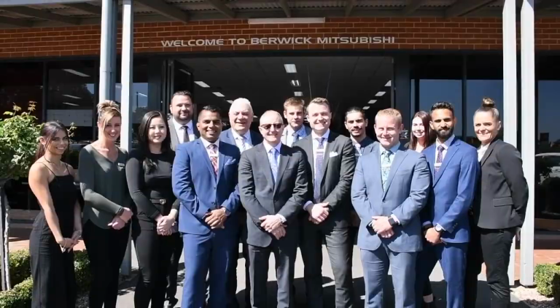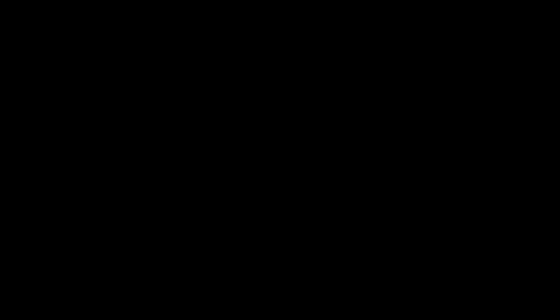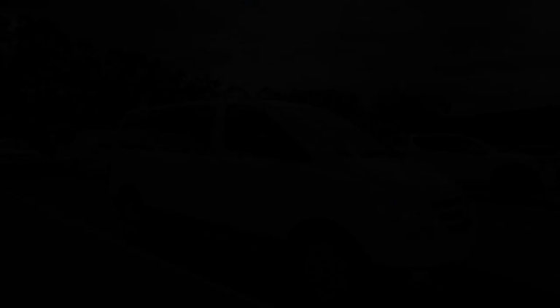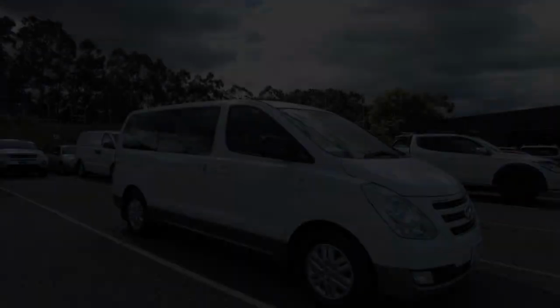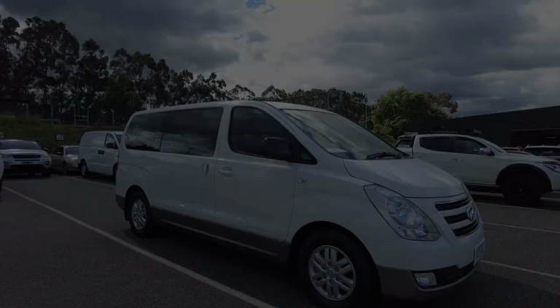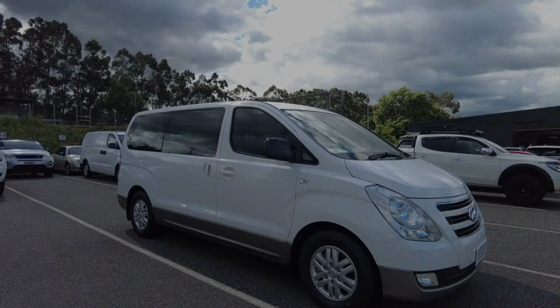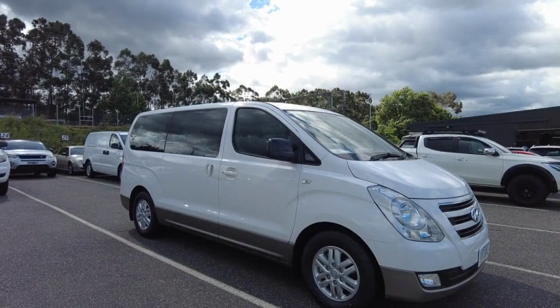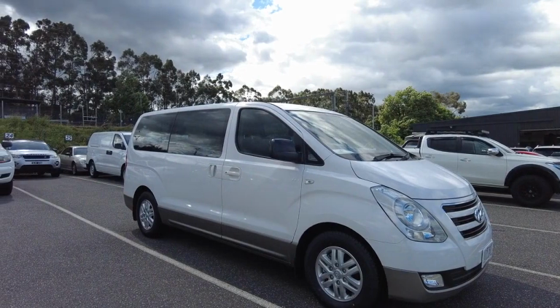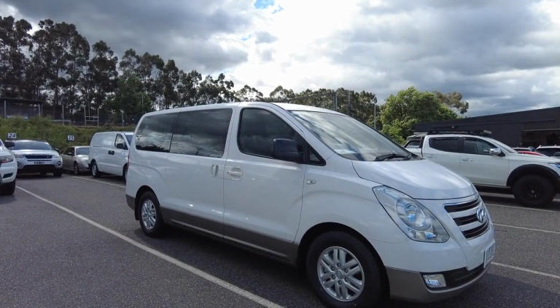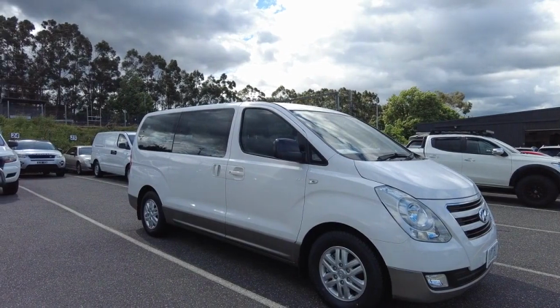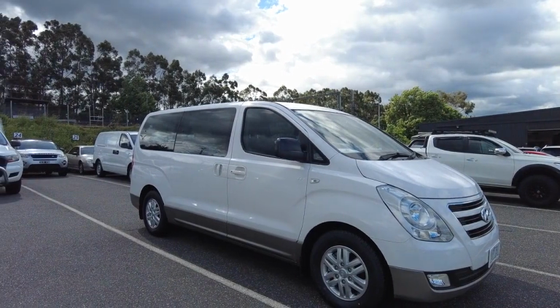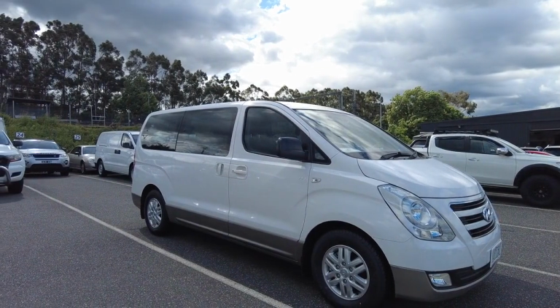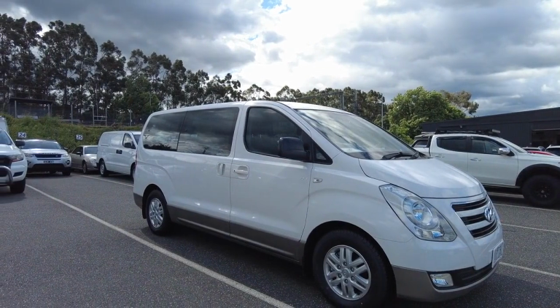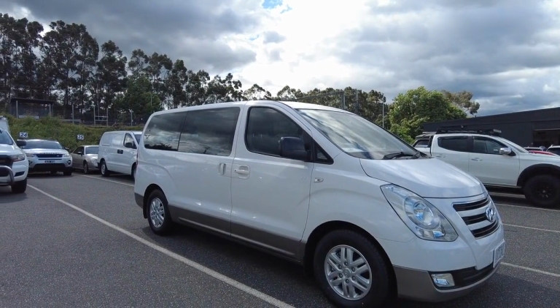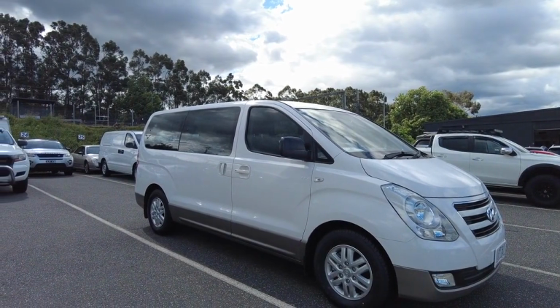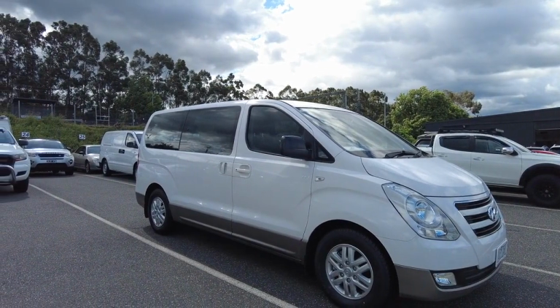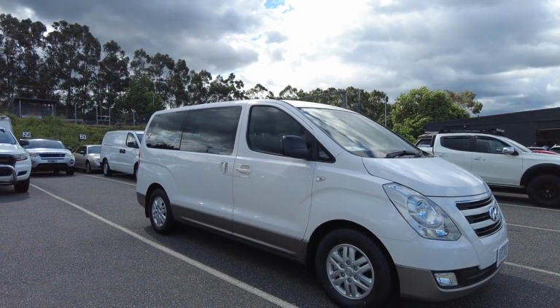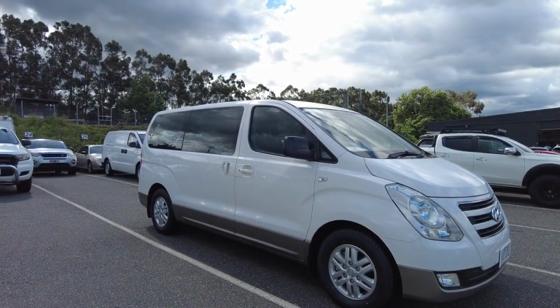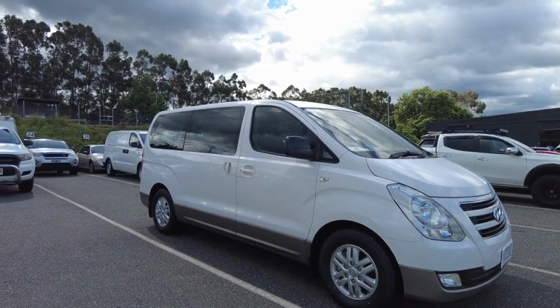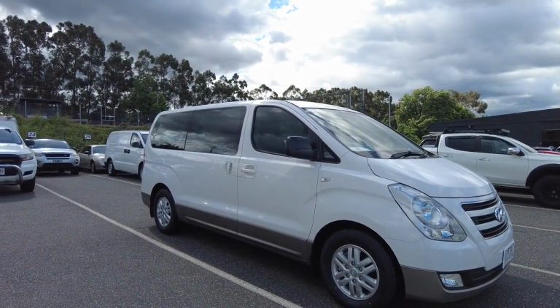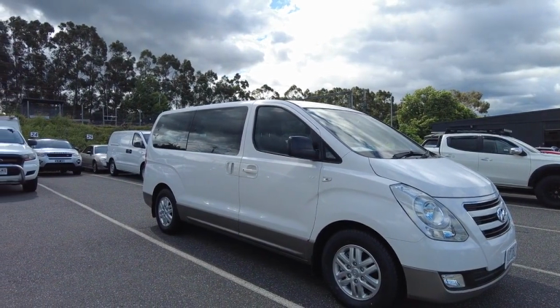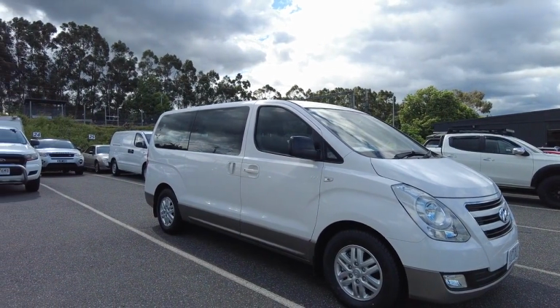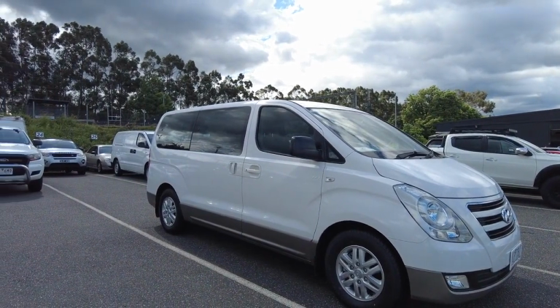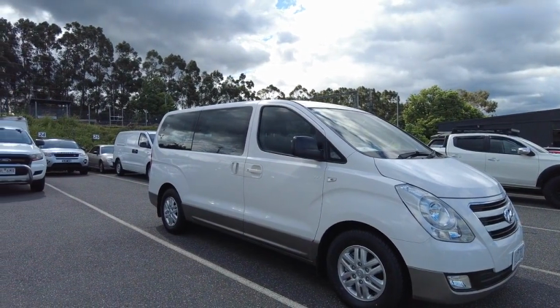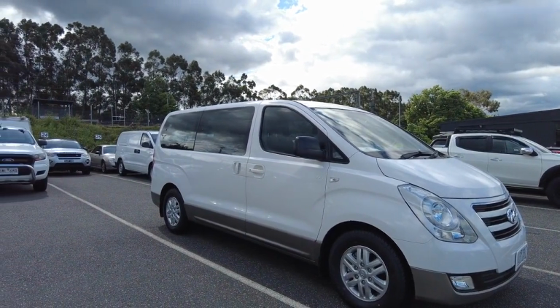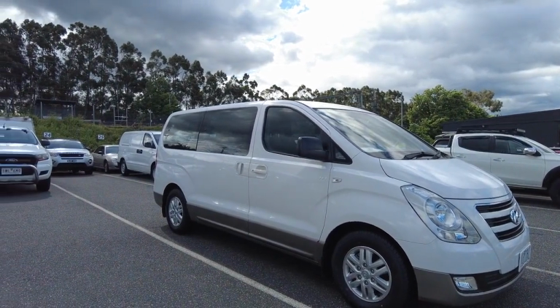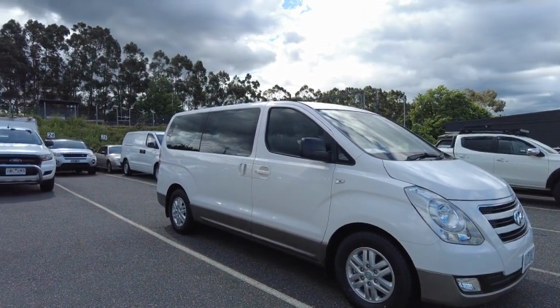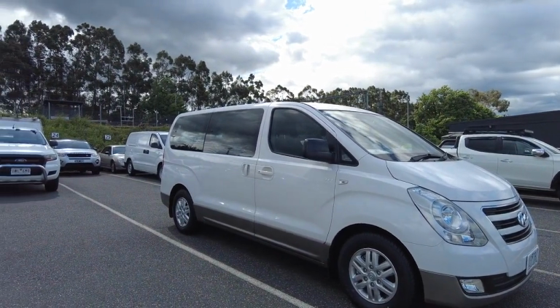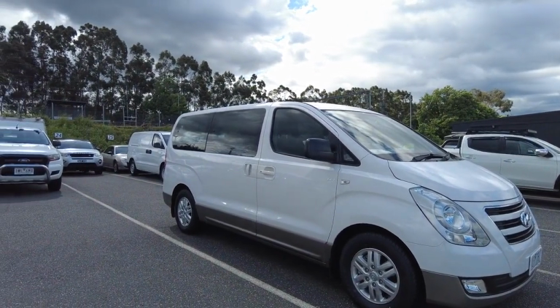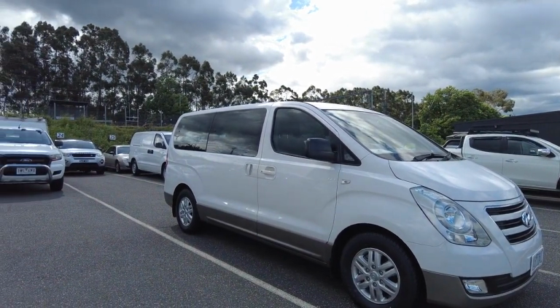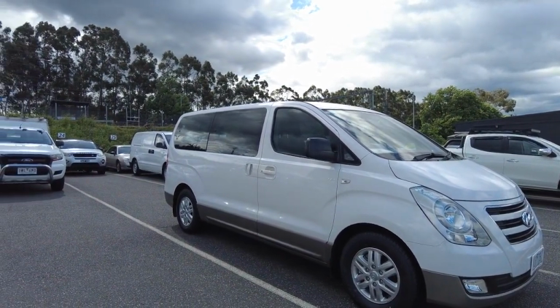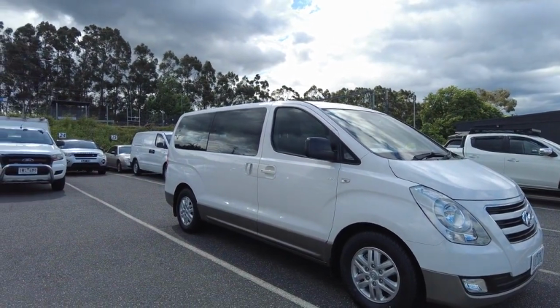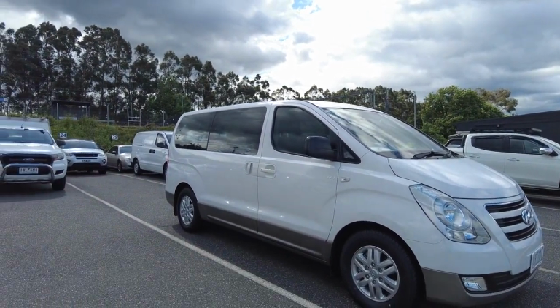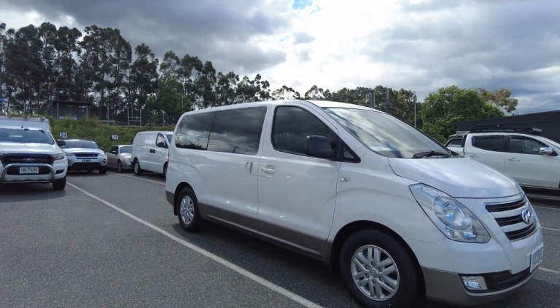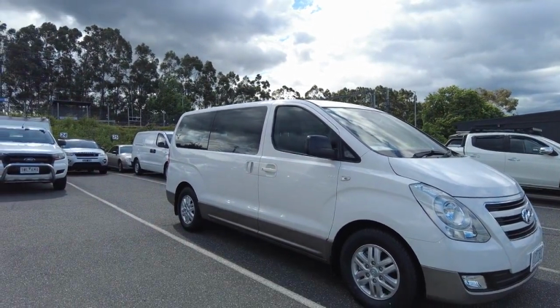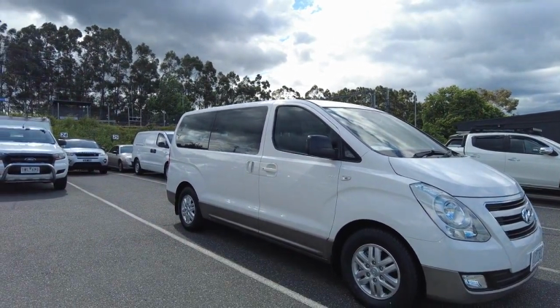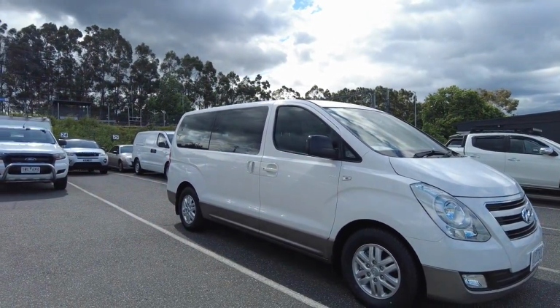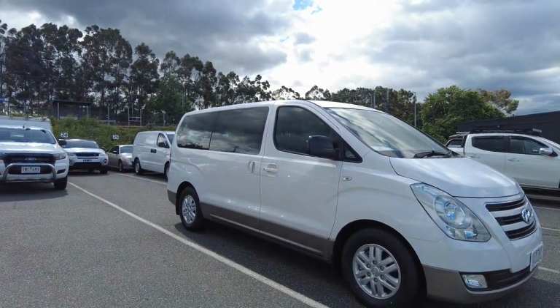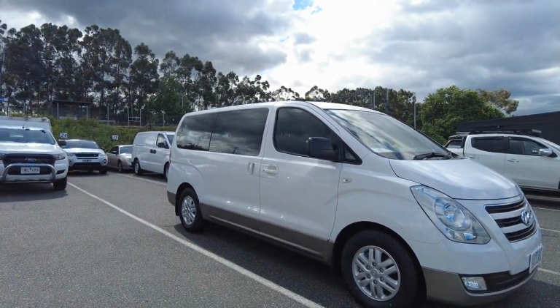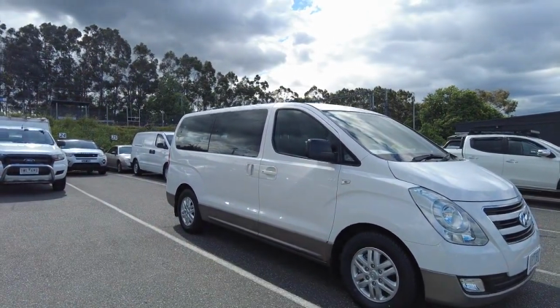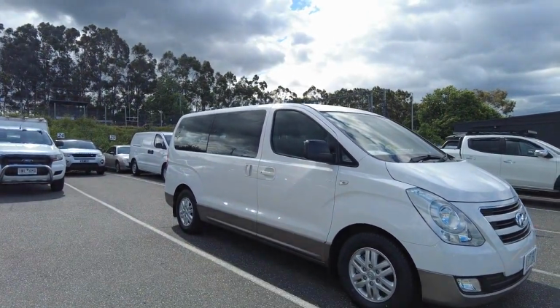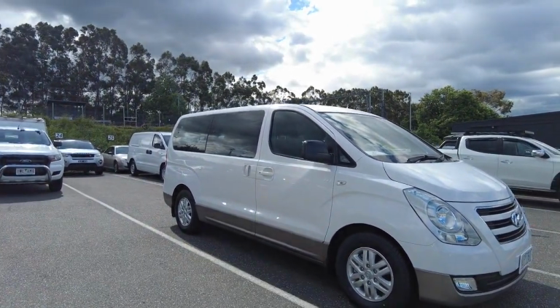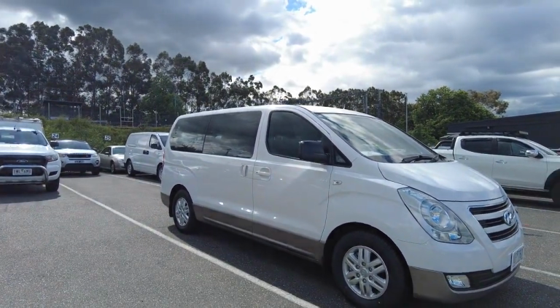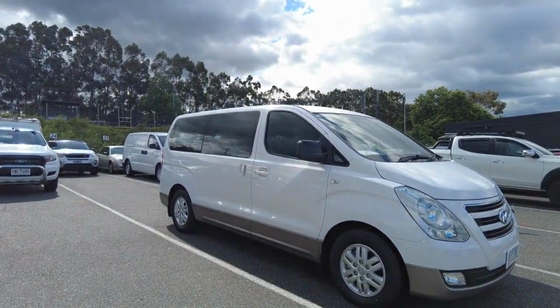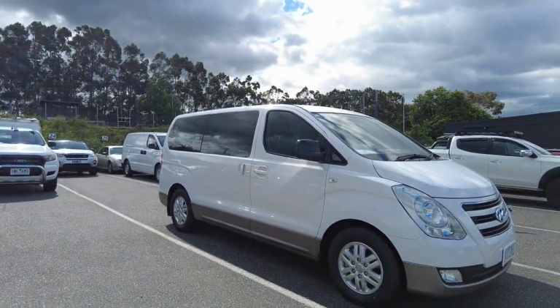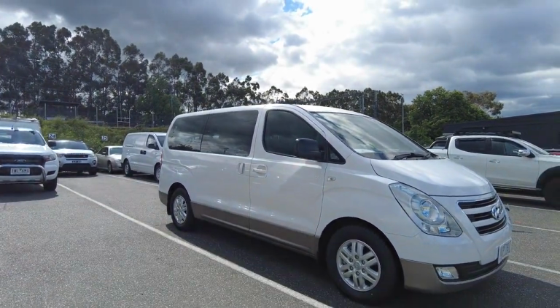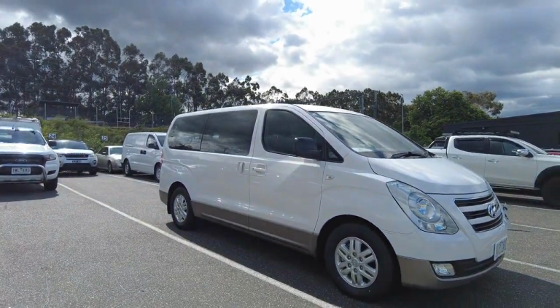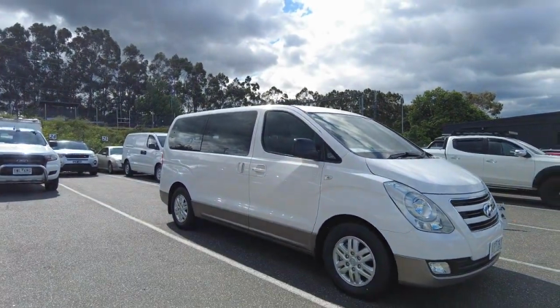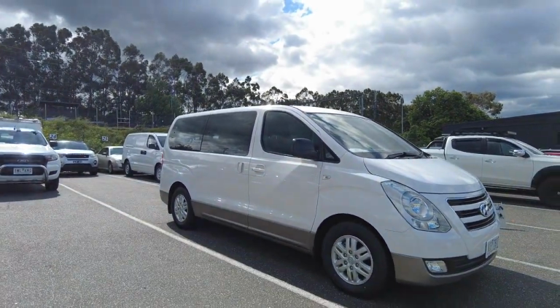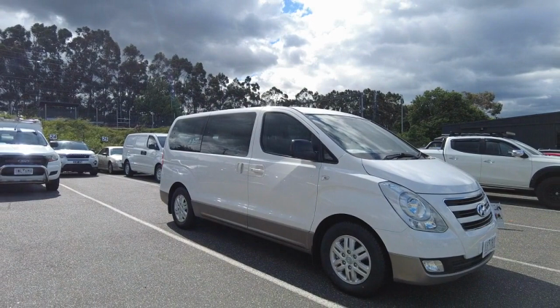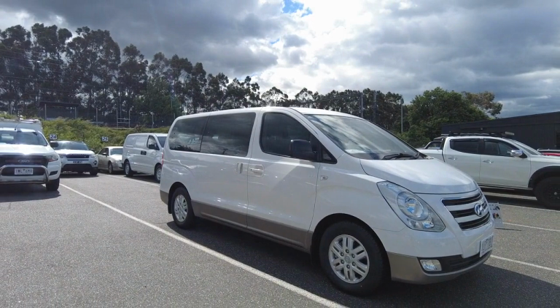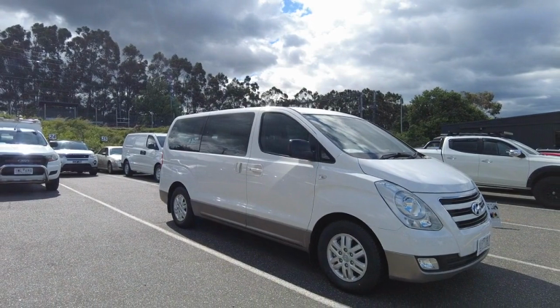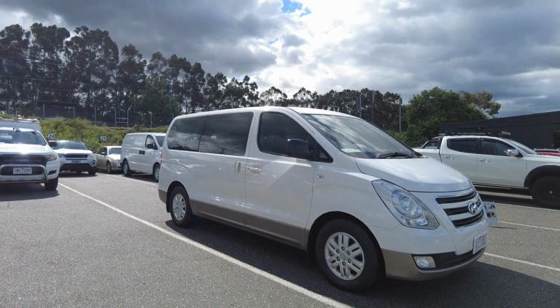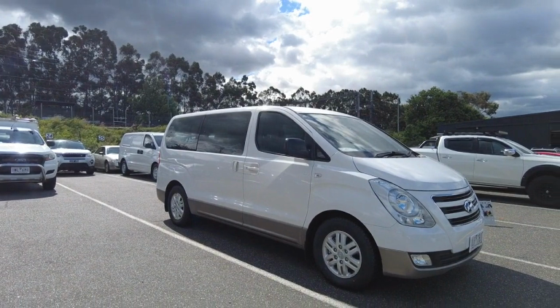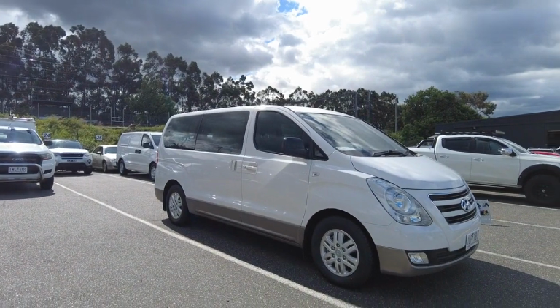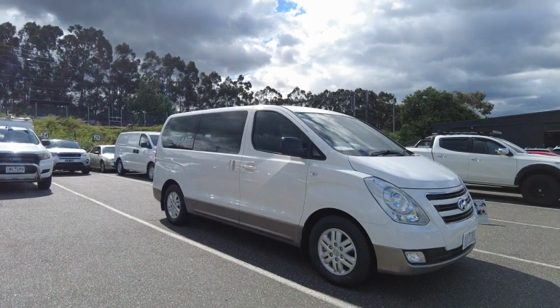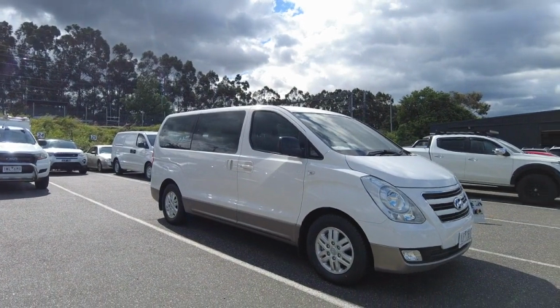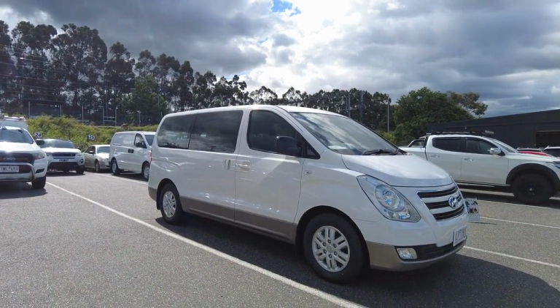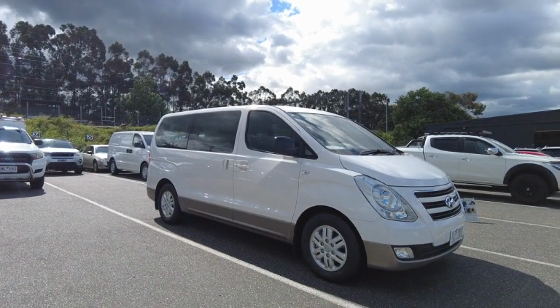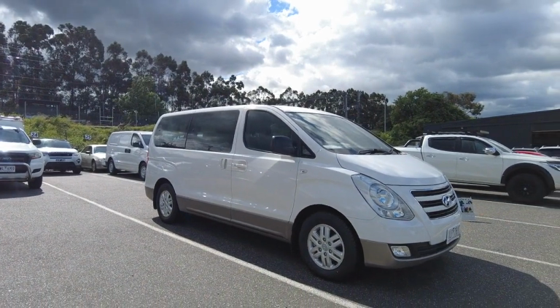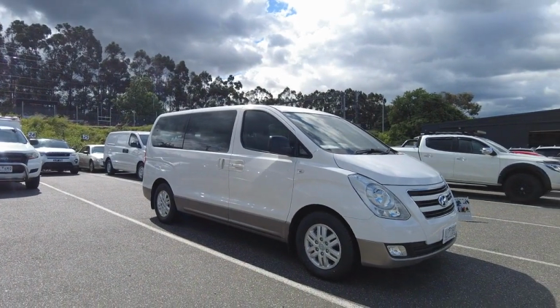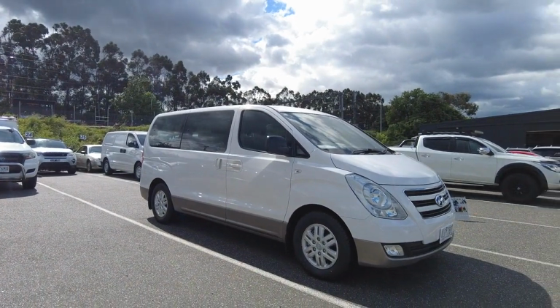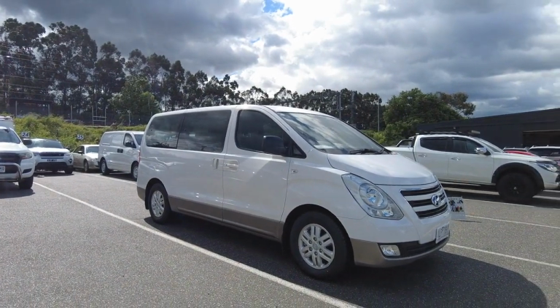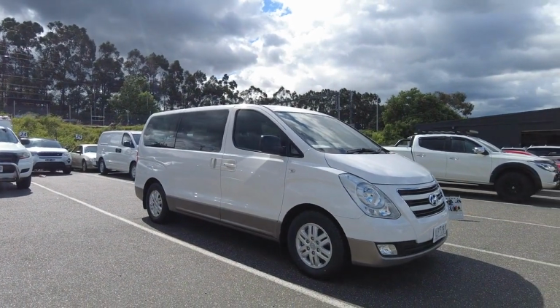Good afternoon ladies and gentlemen, Jesse from Berwick Mitsubishi here, located at 20-32 Kangen Drive Berwick.